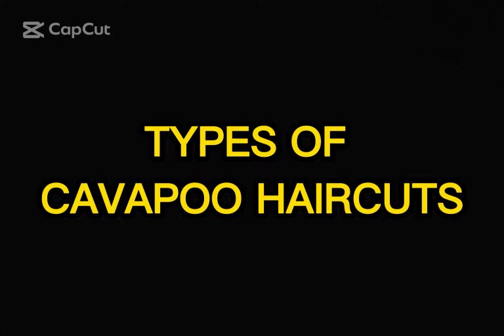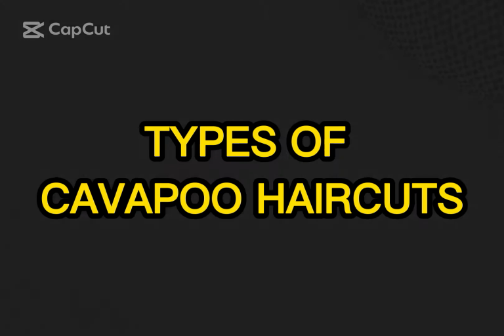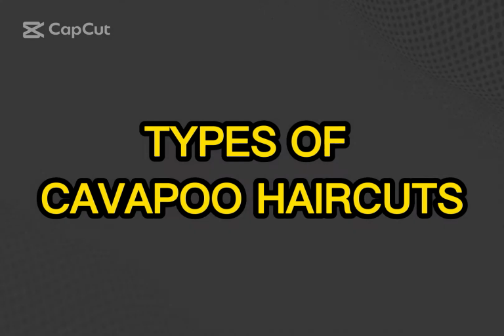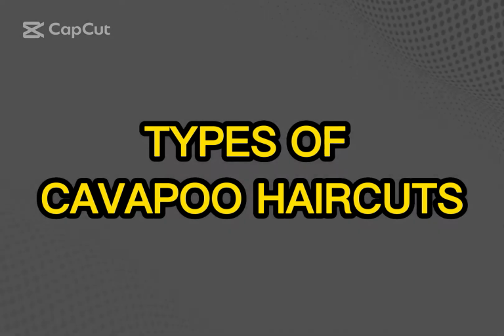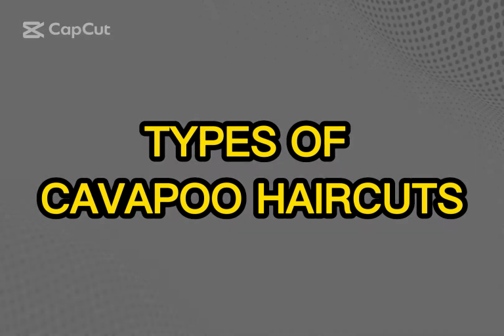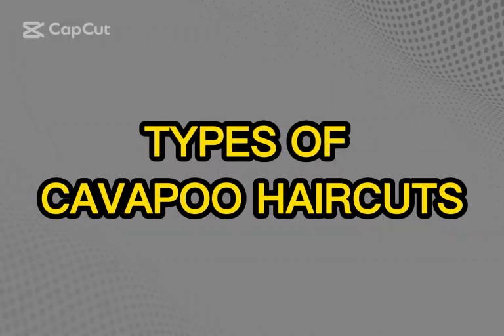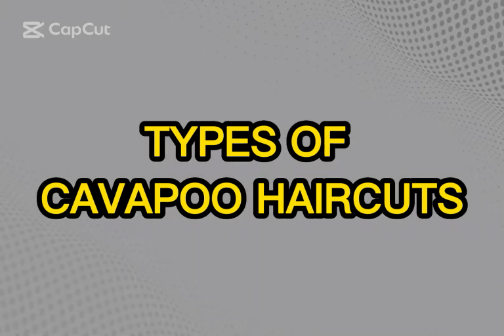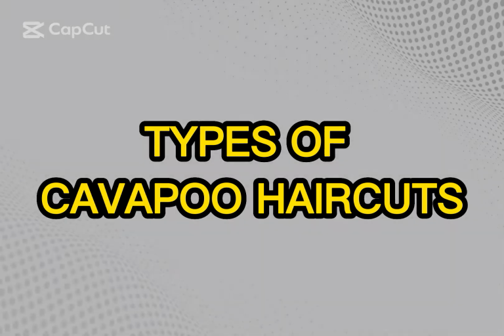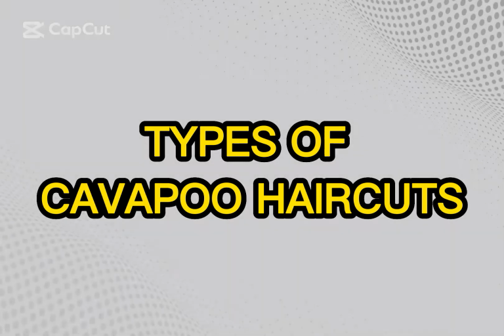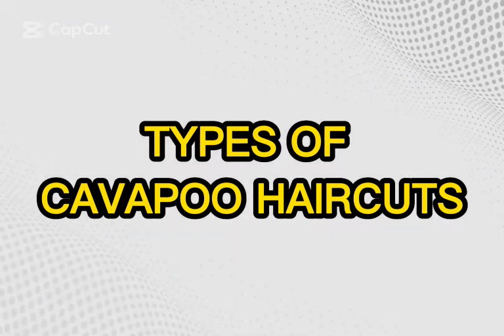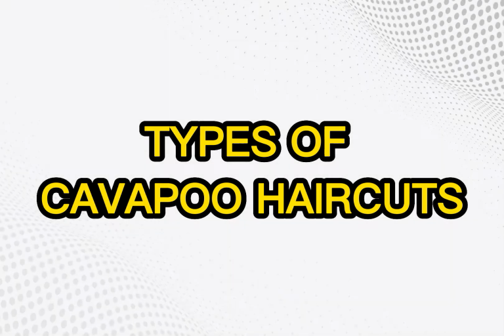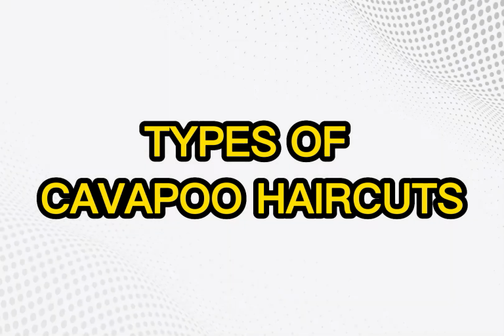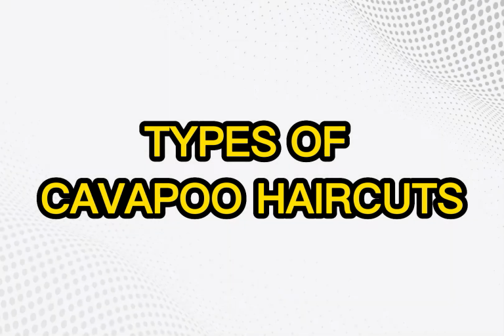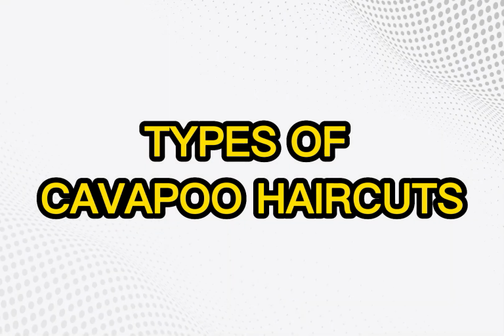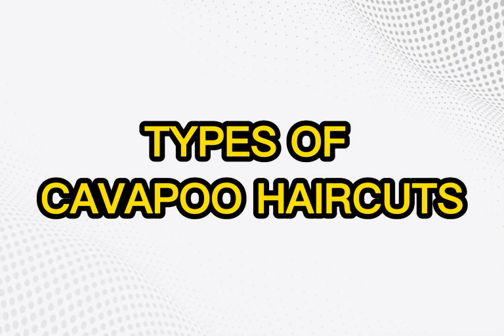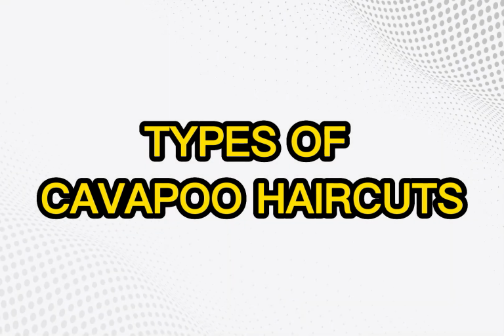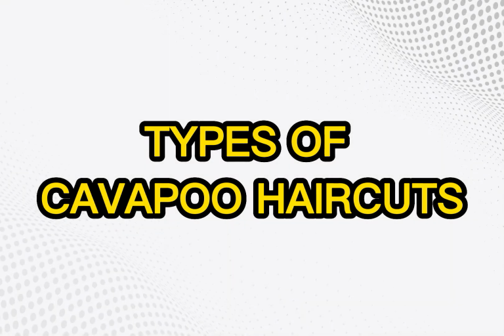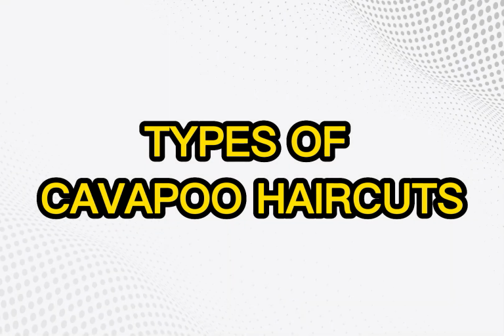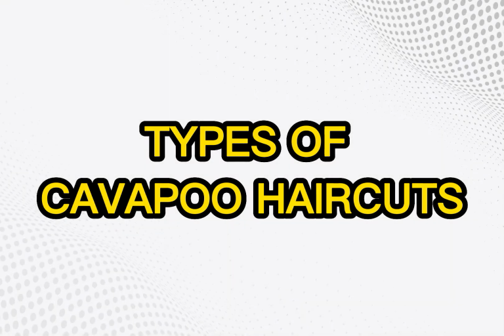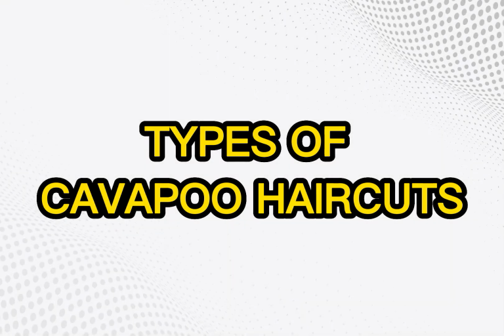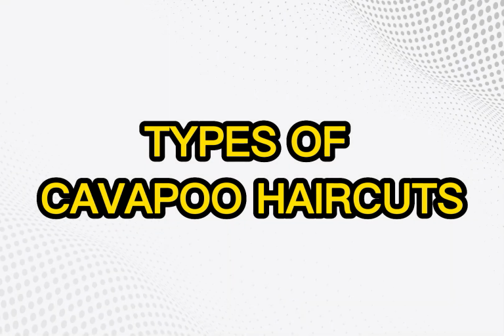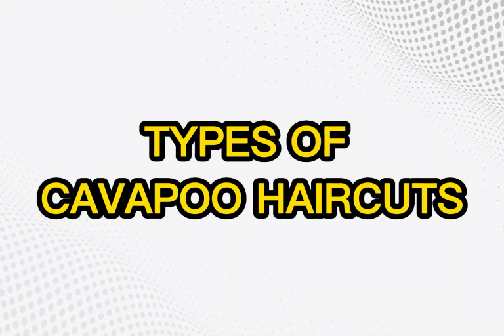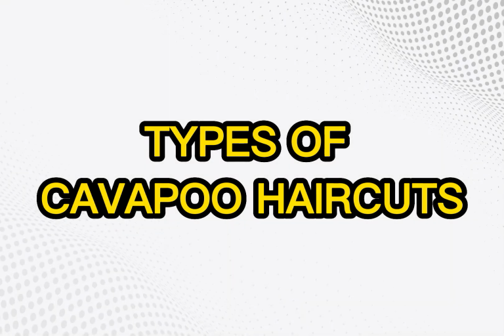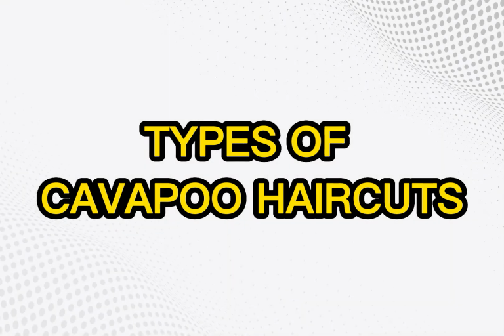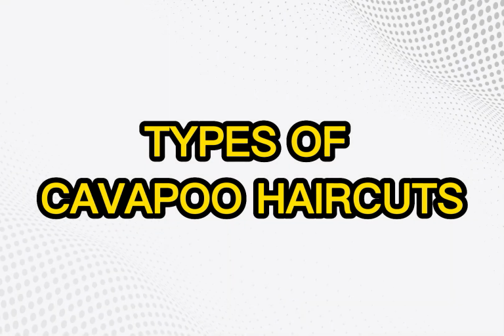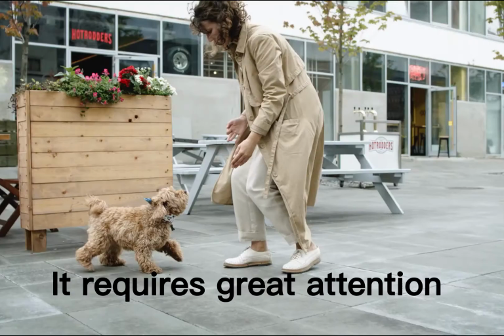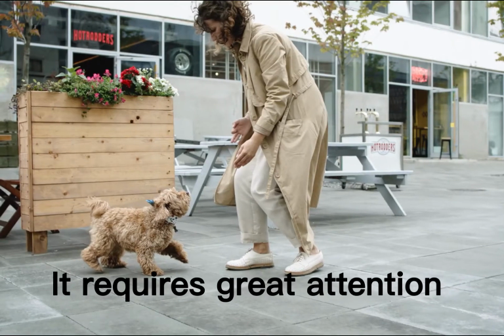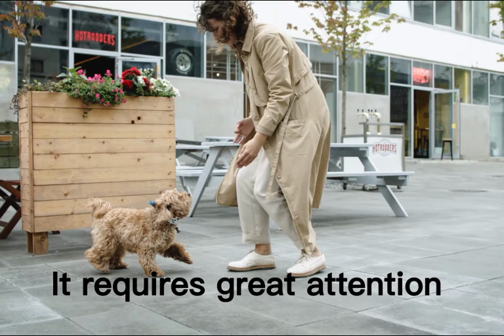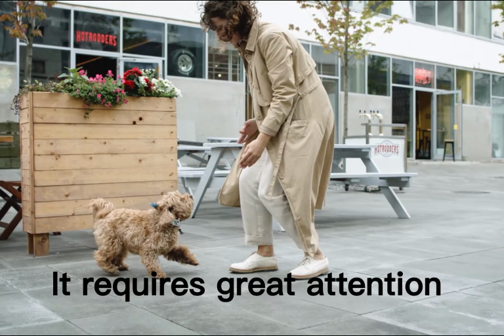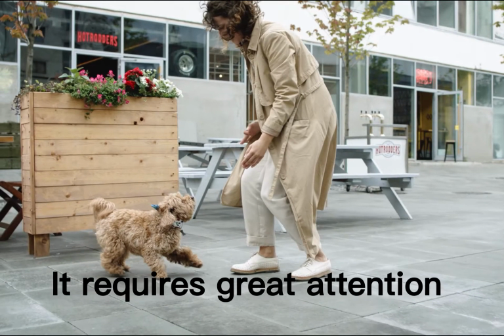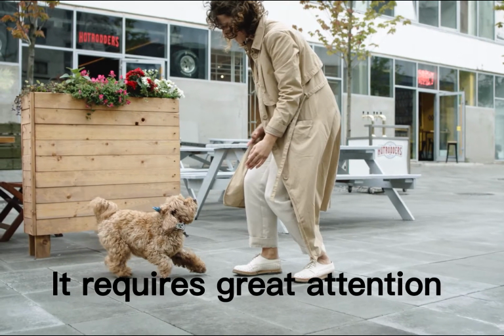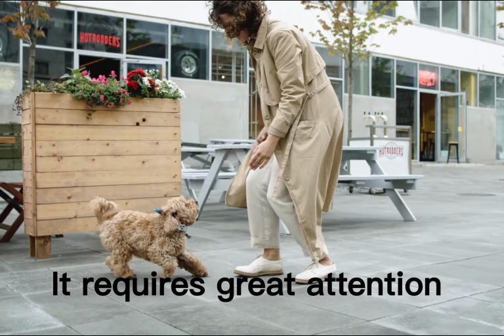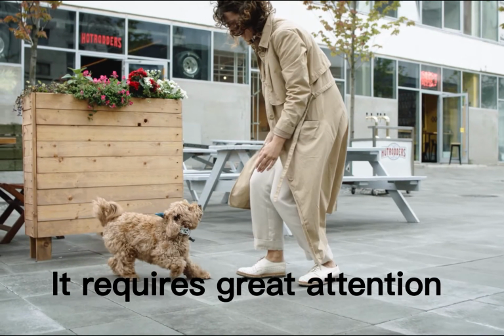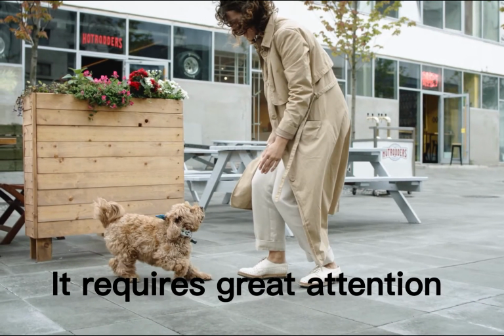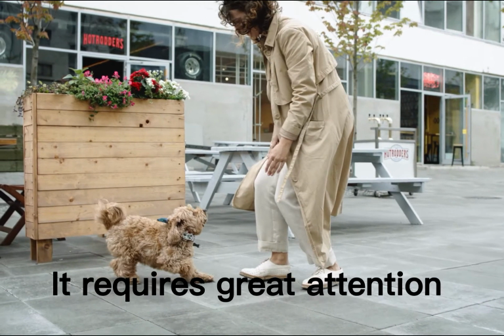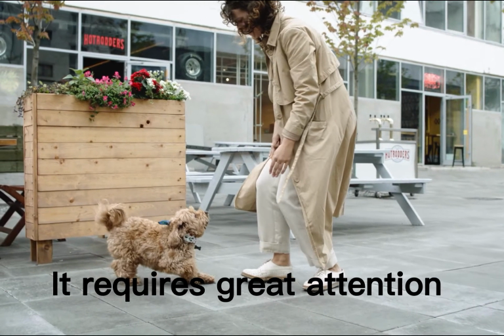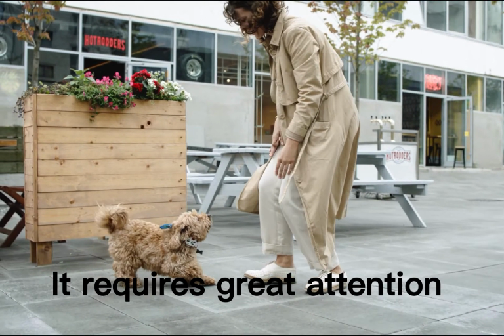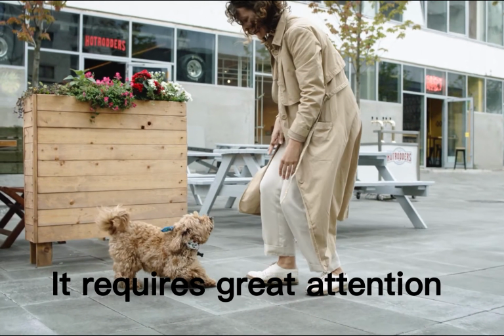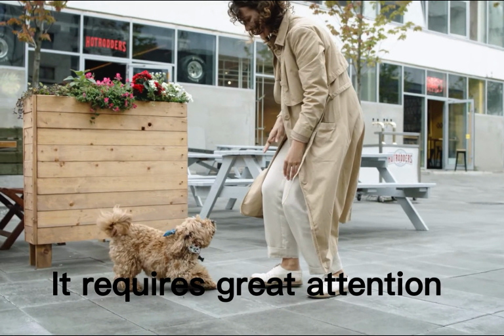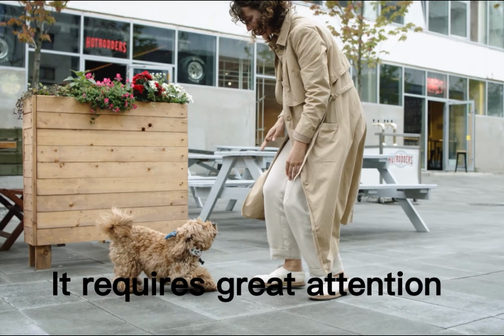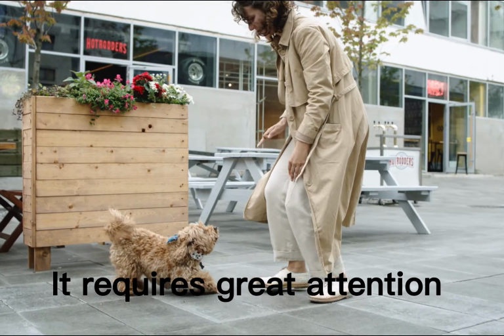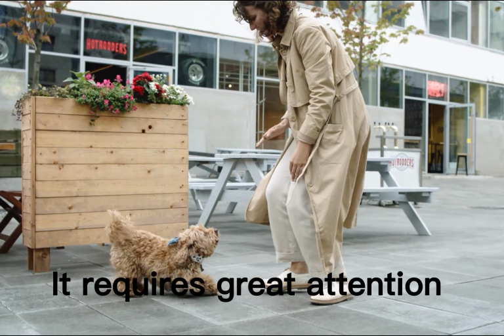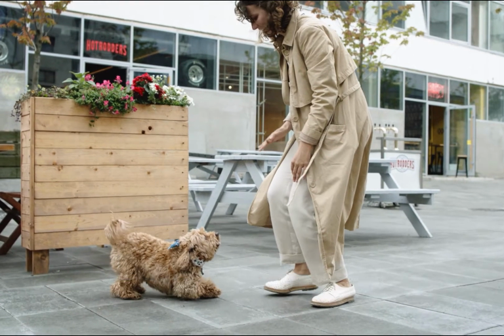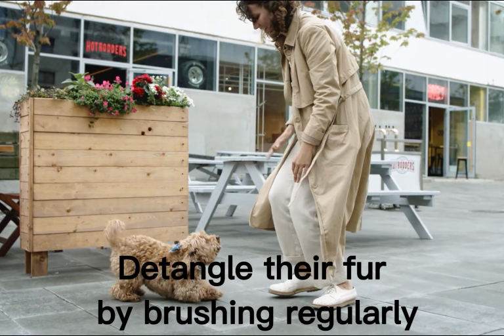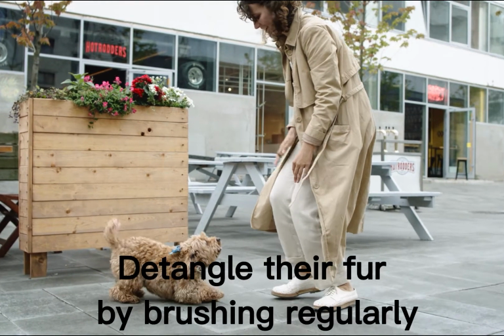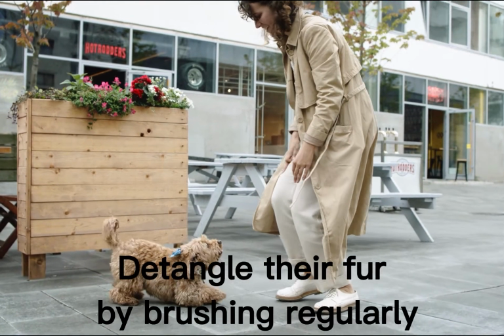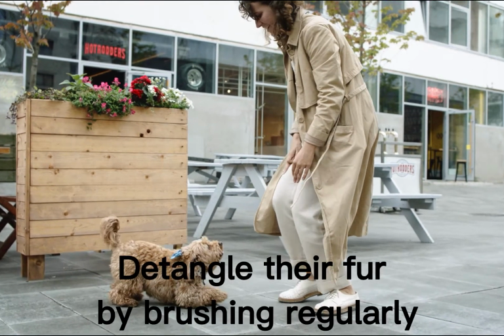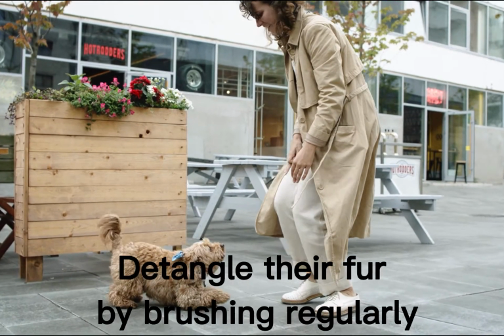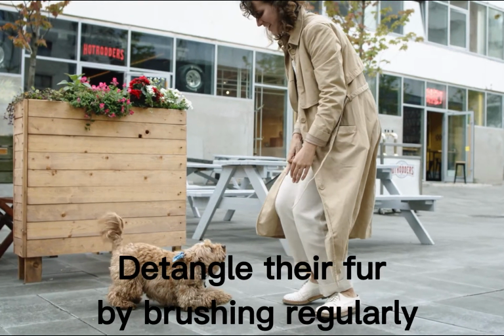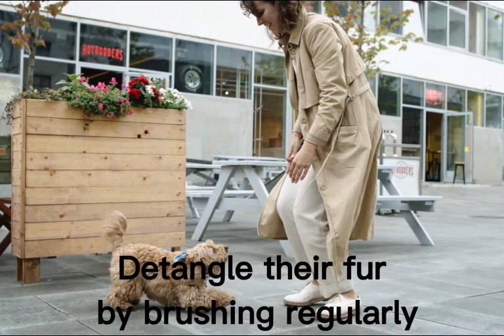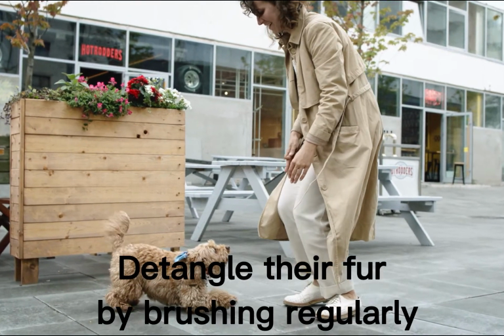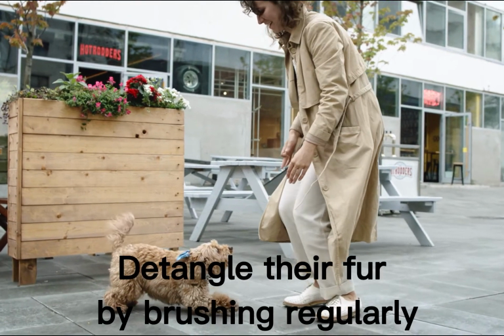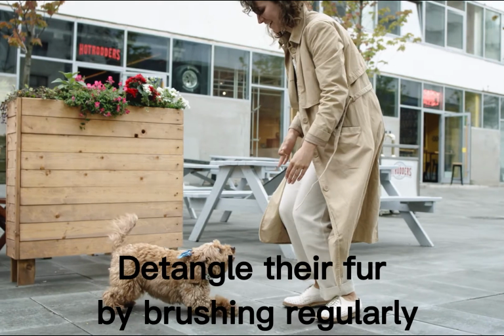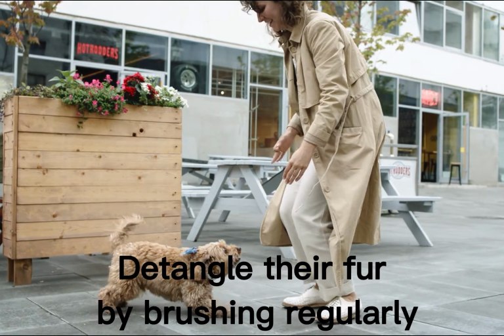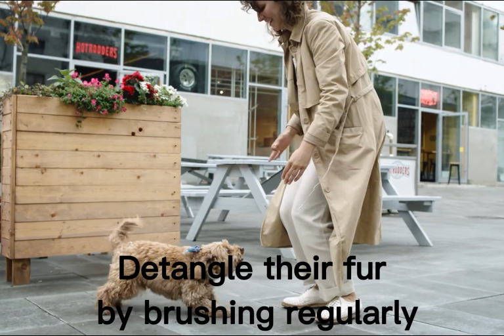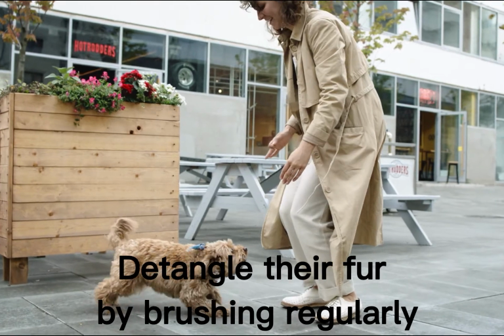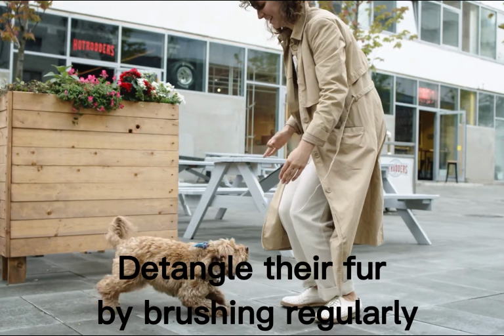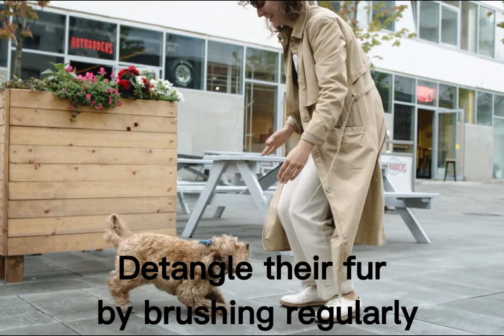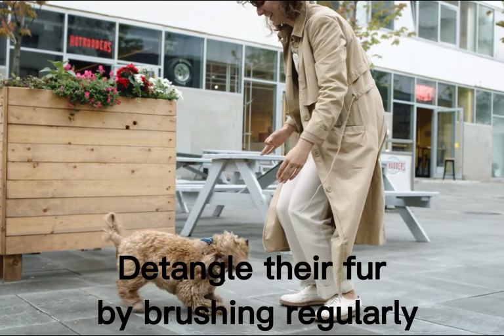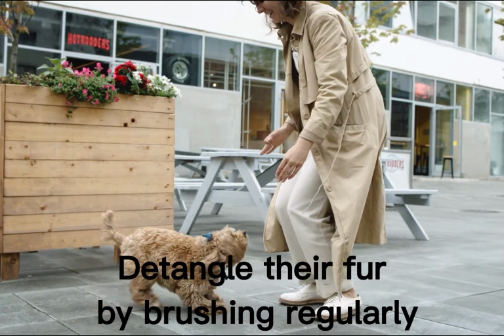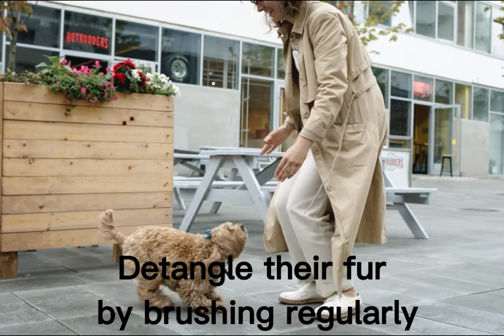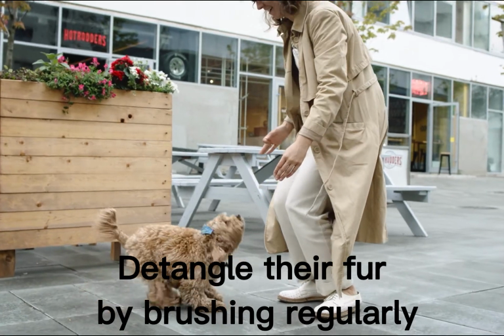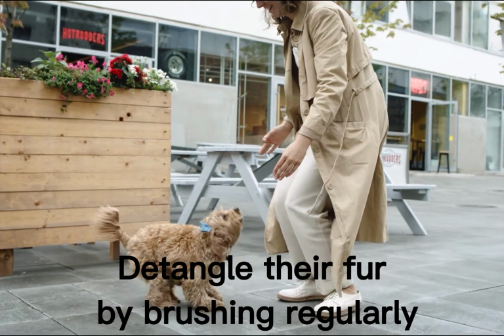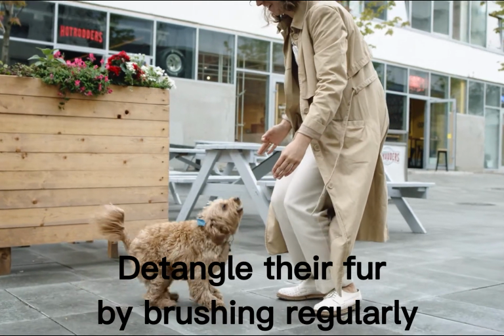Types of Cavapoo haircuts require great attention. Owners must brush their fur regularly to prevent tangling.